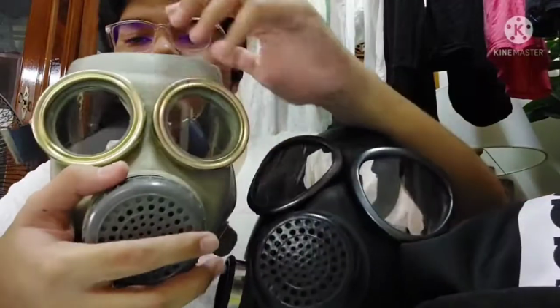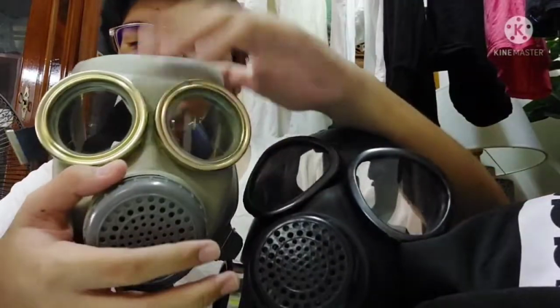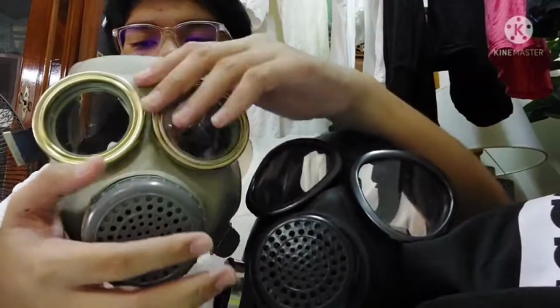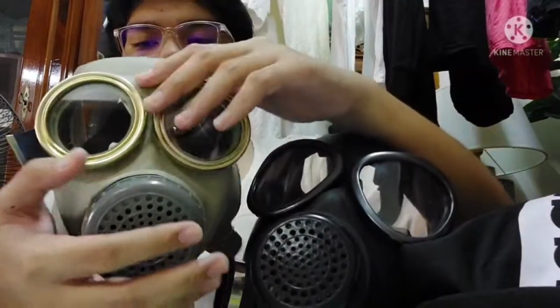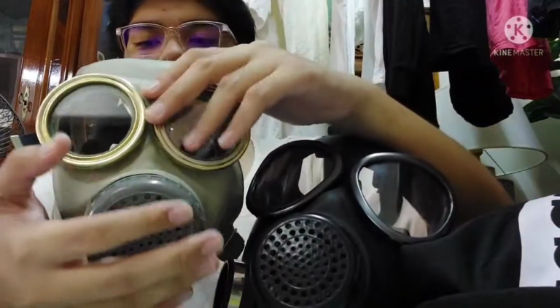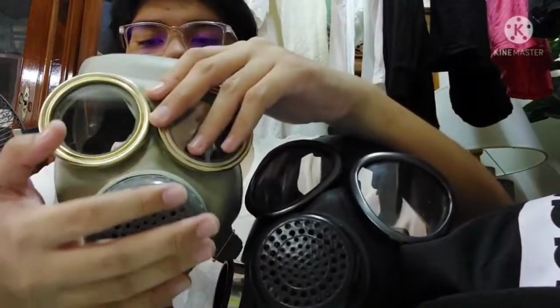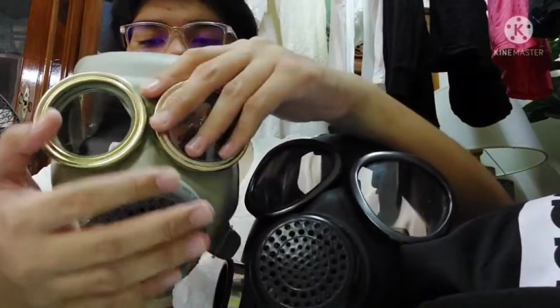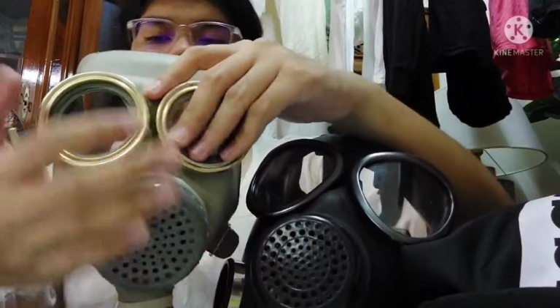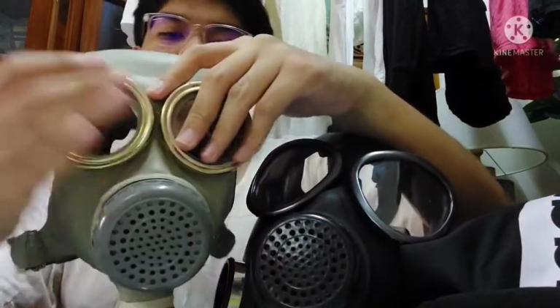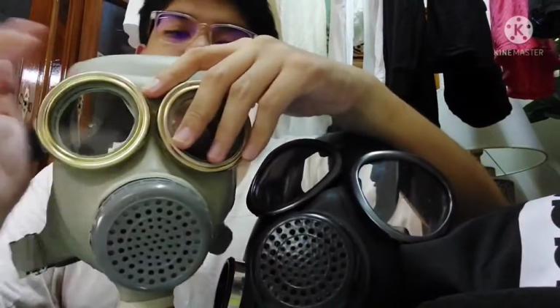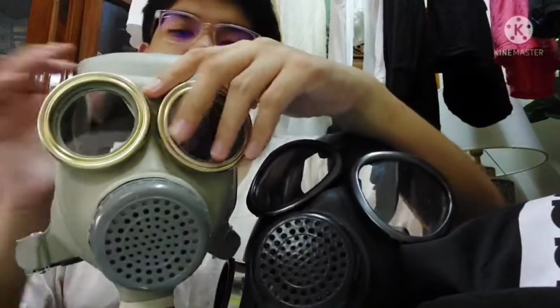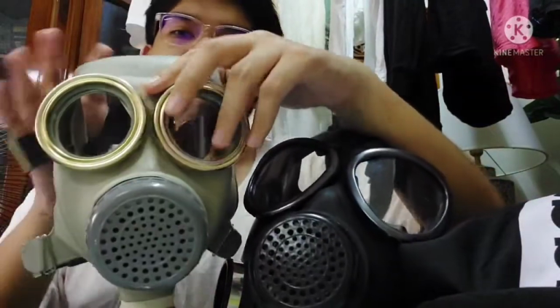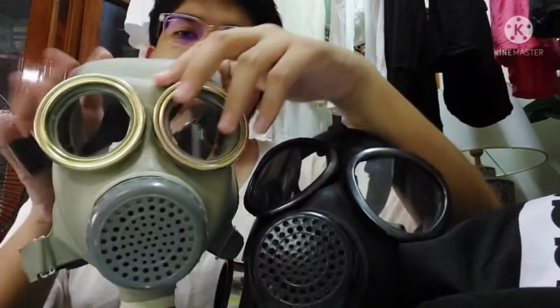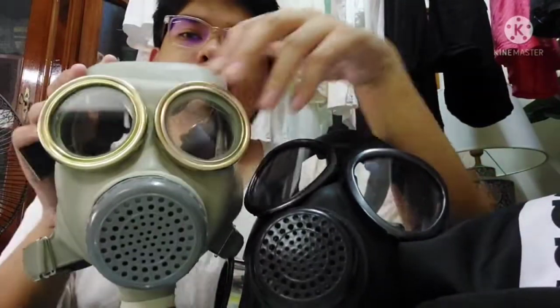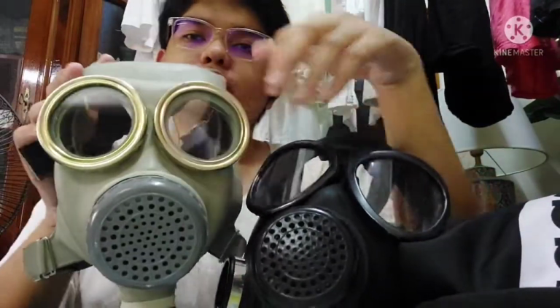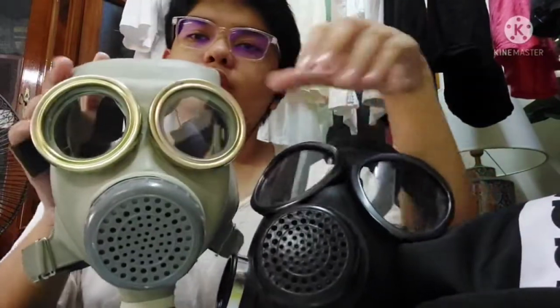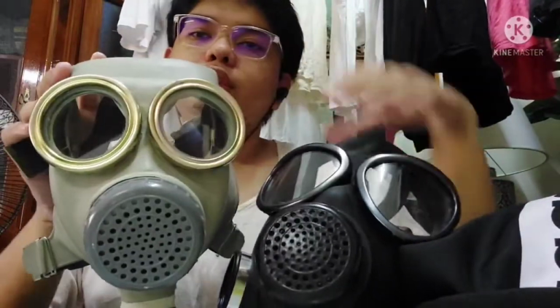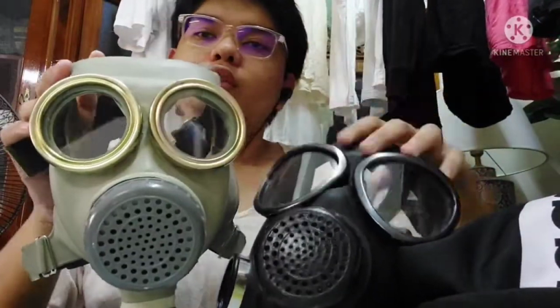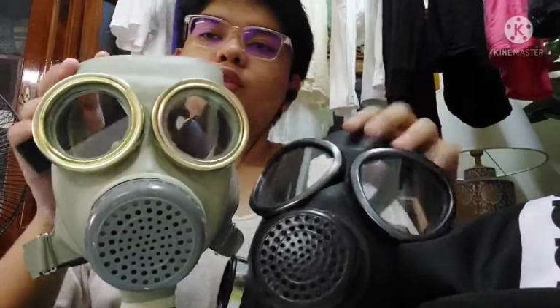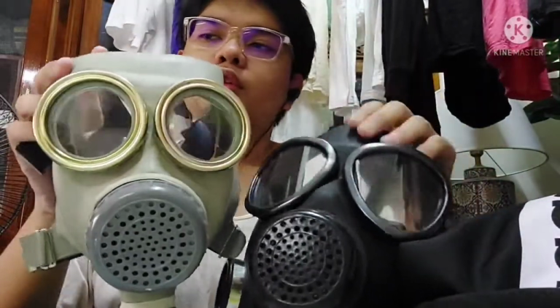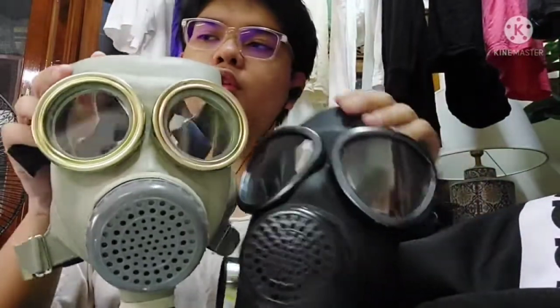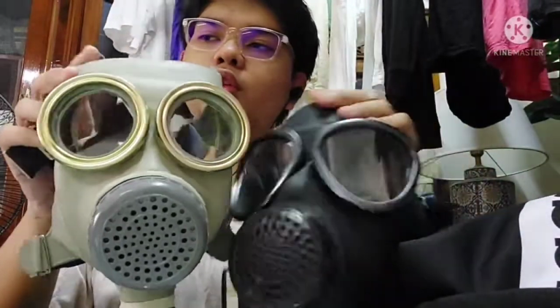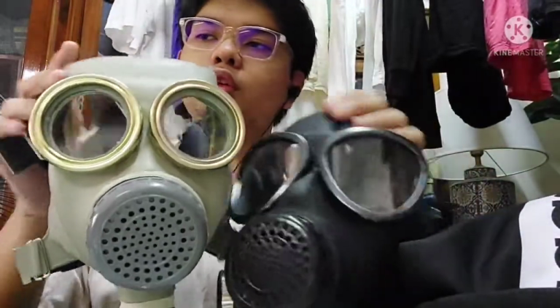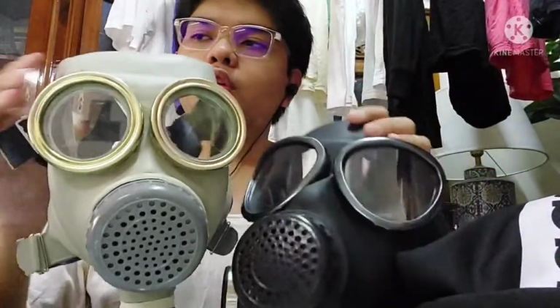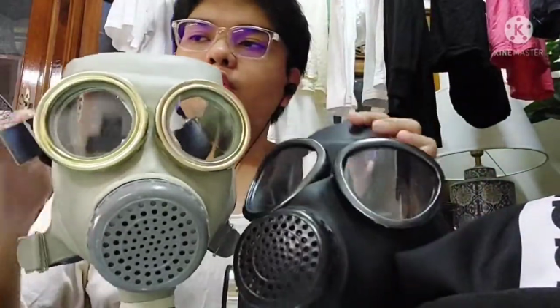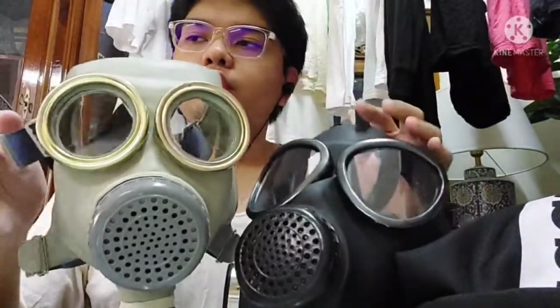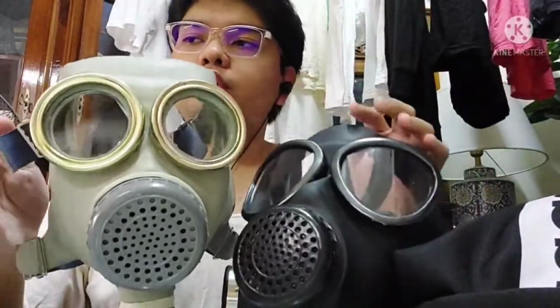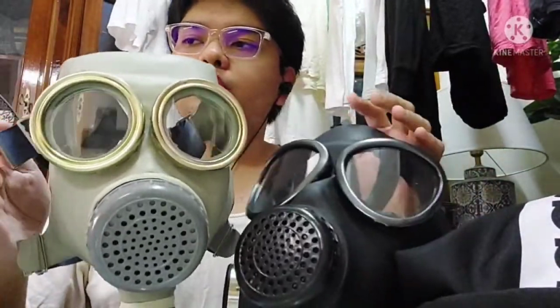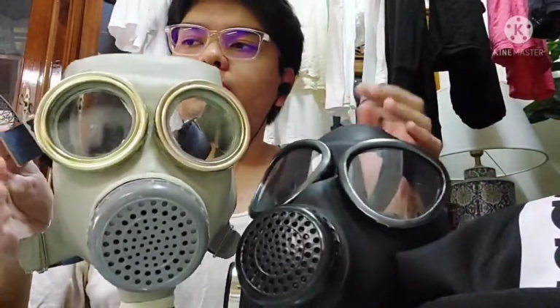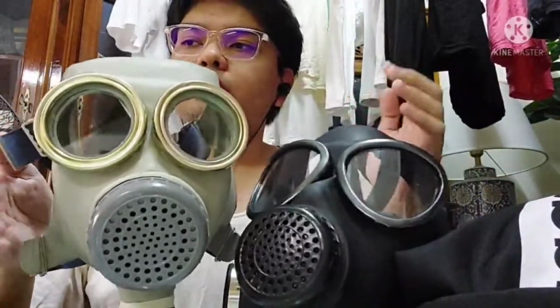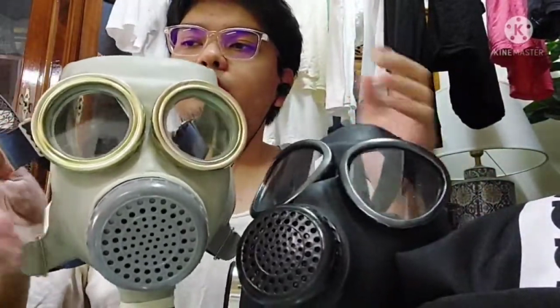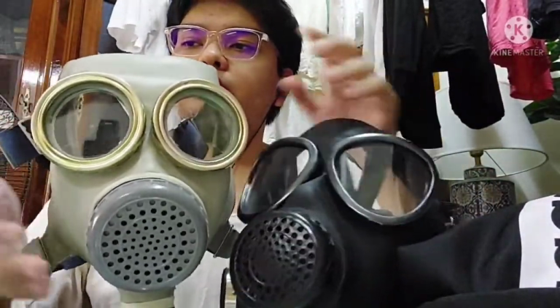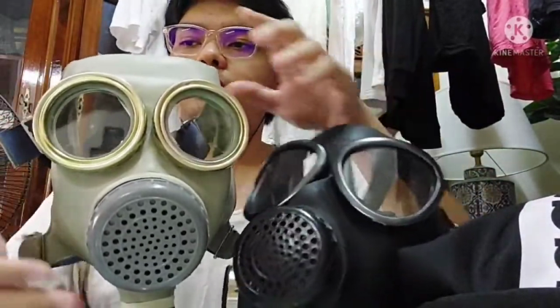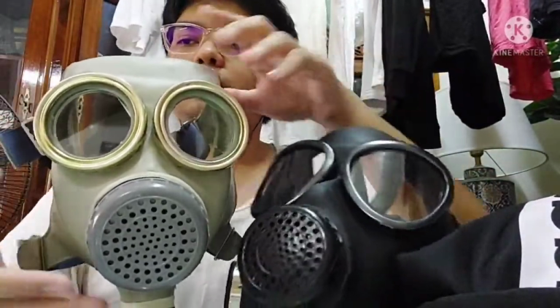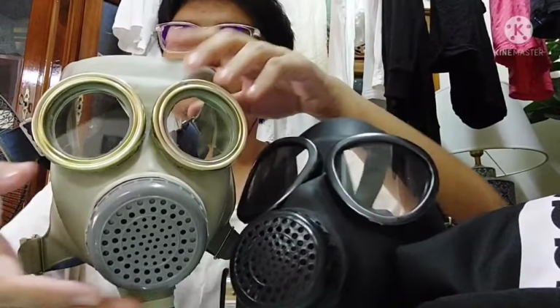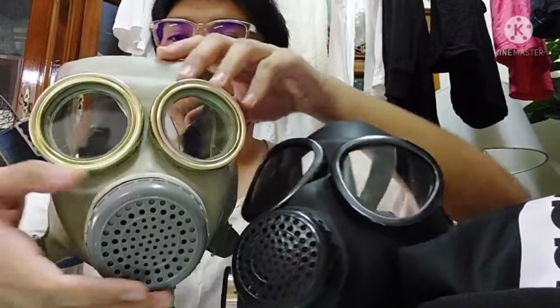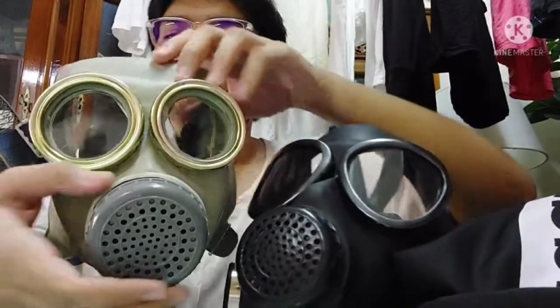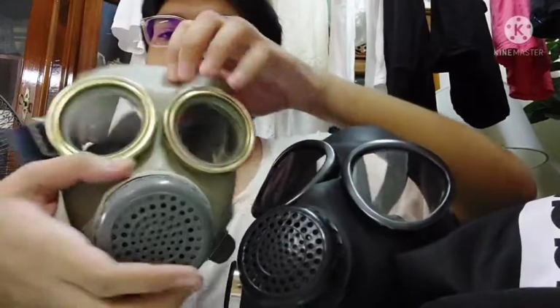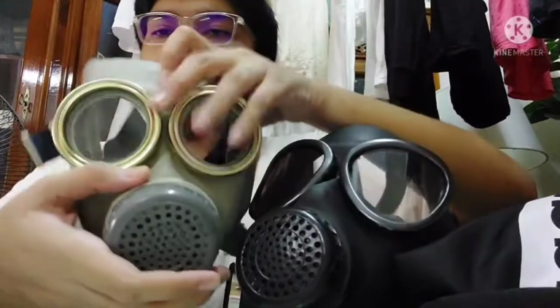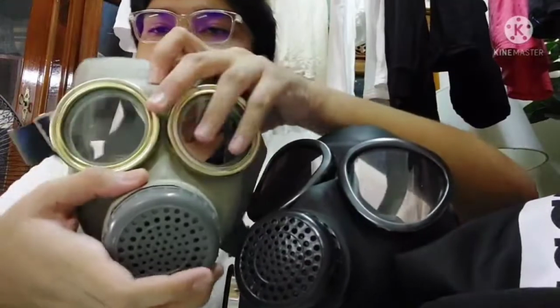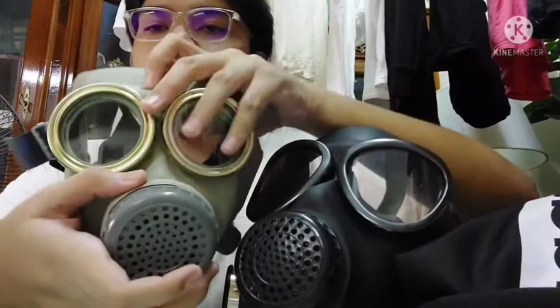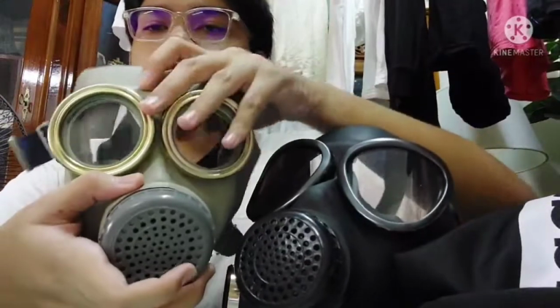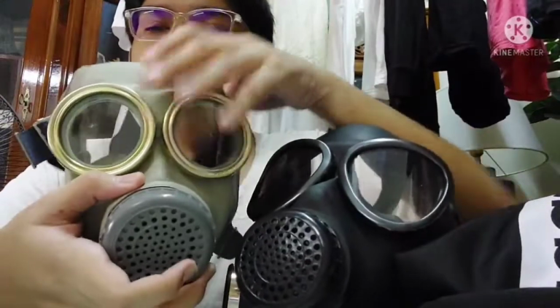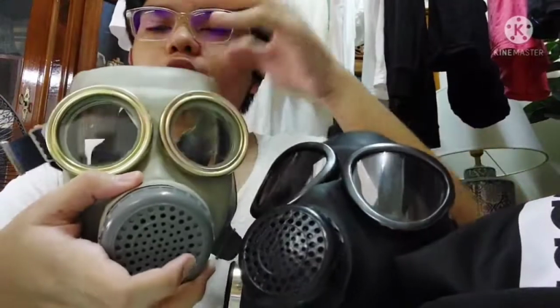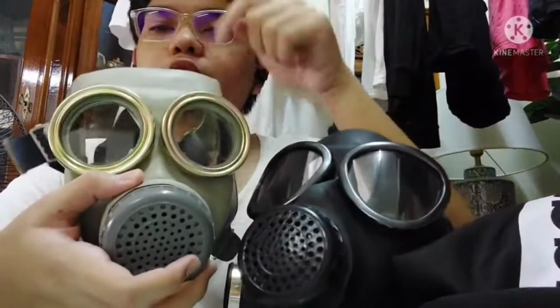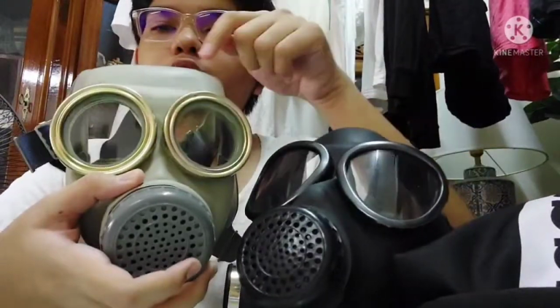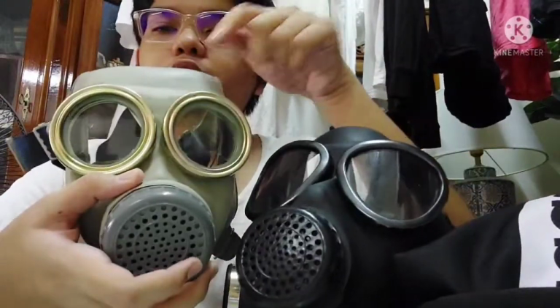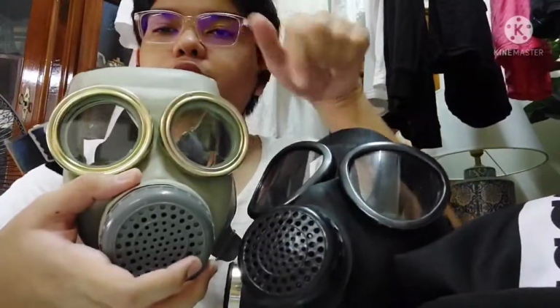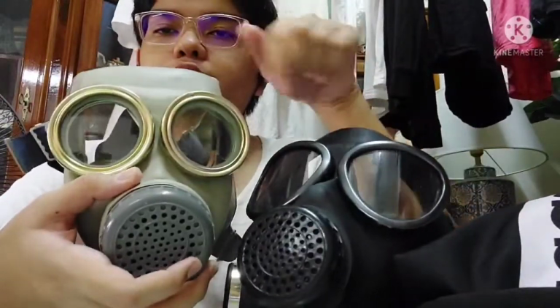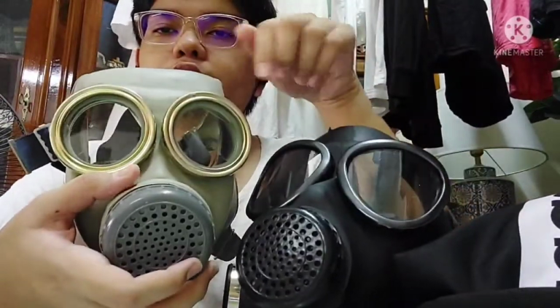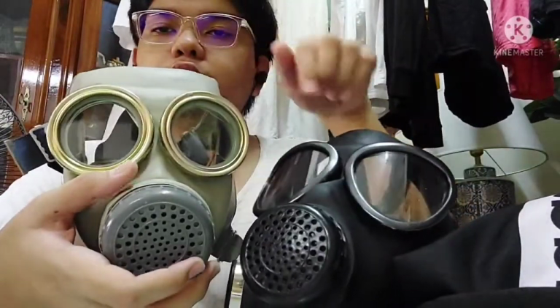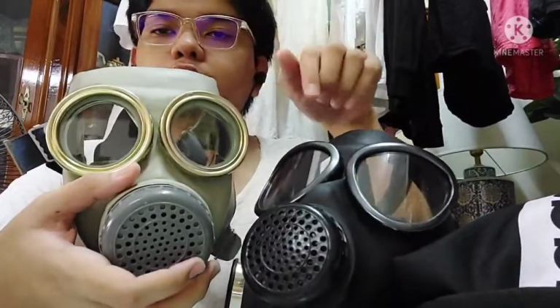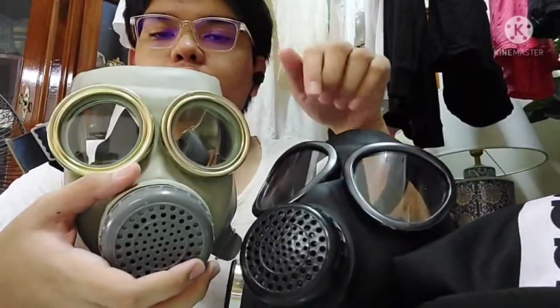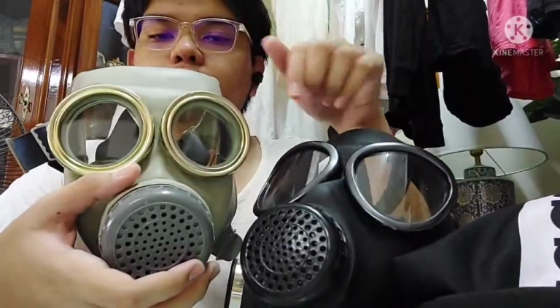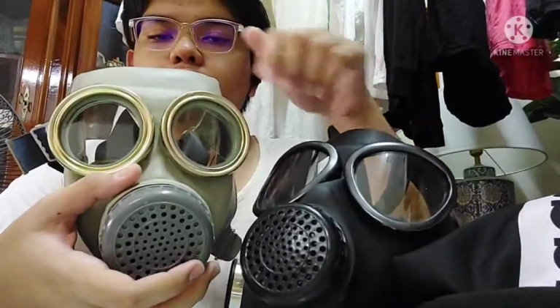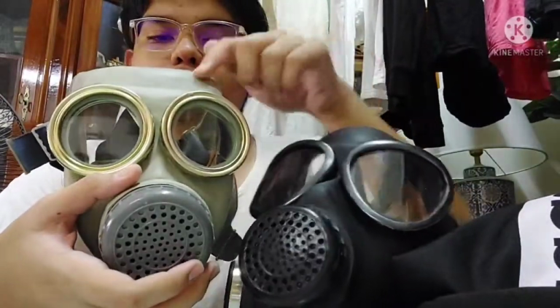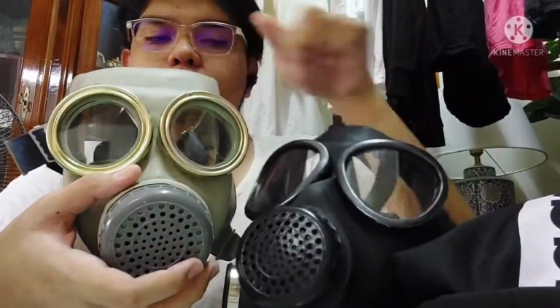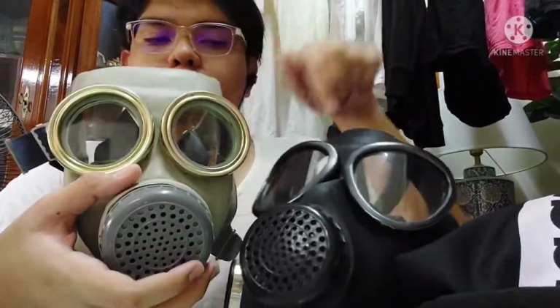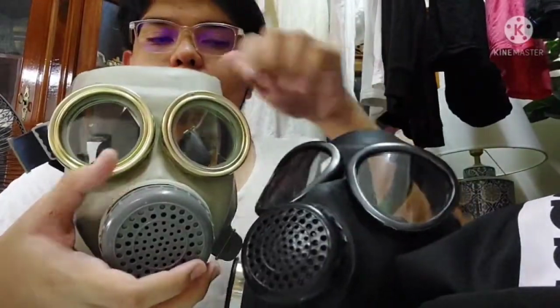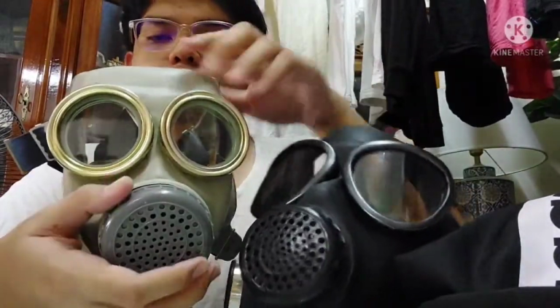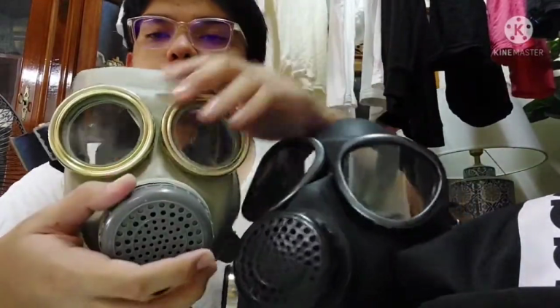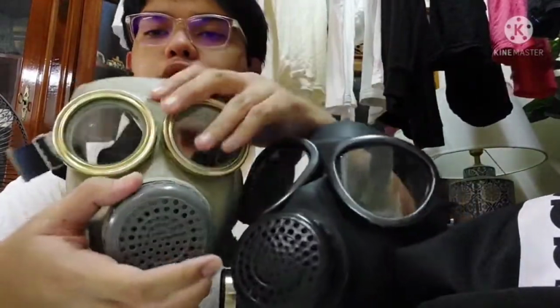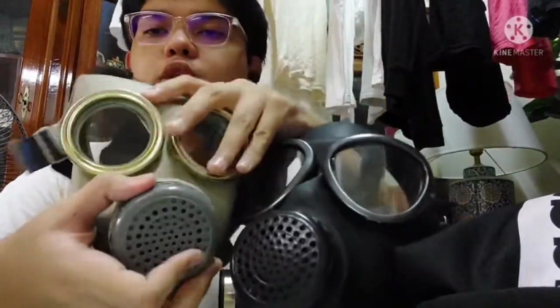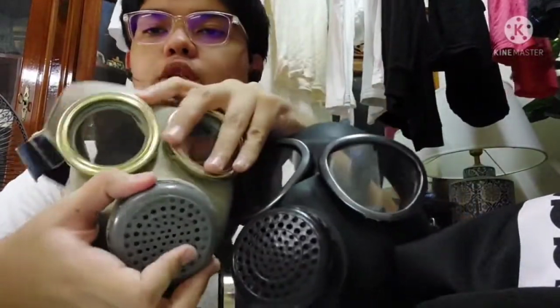For the sake of simplicity, for the assembly I'm just going to use these two masks only.